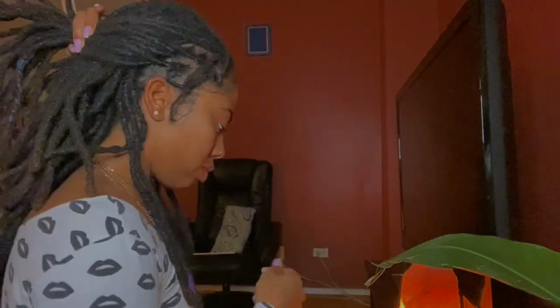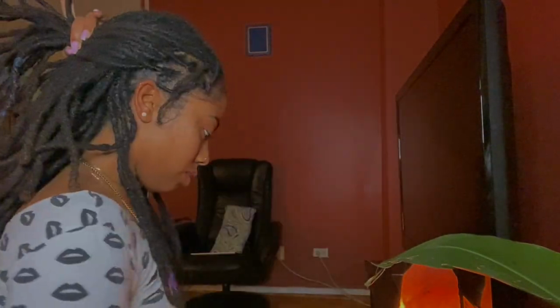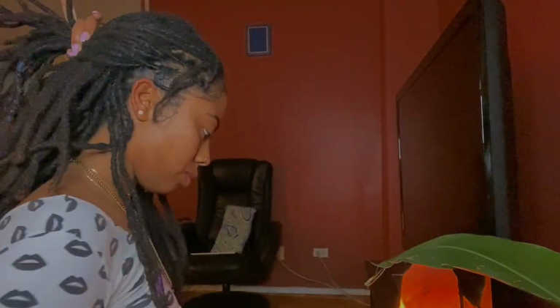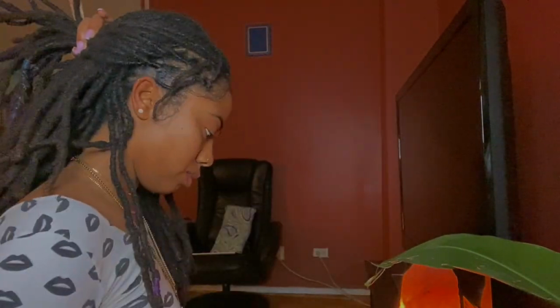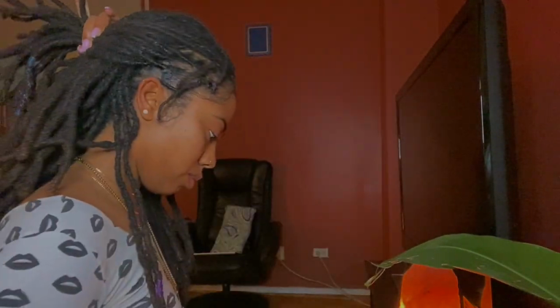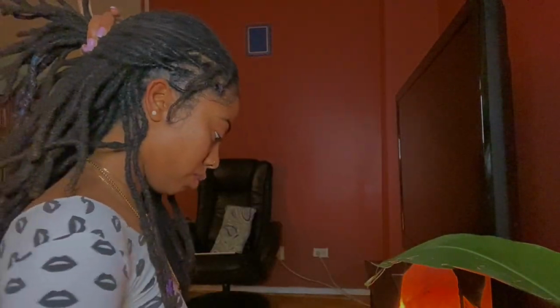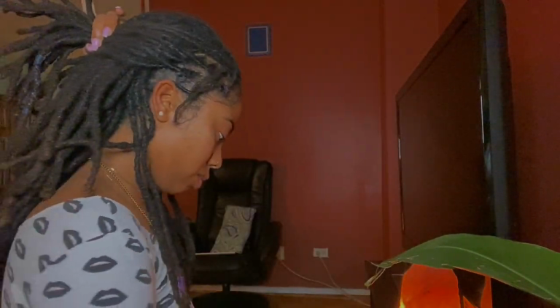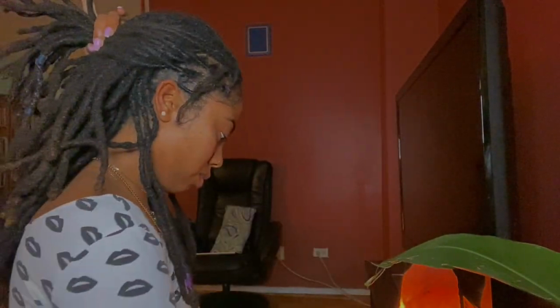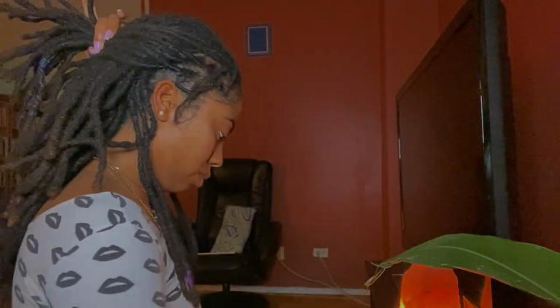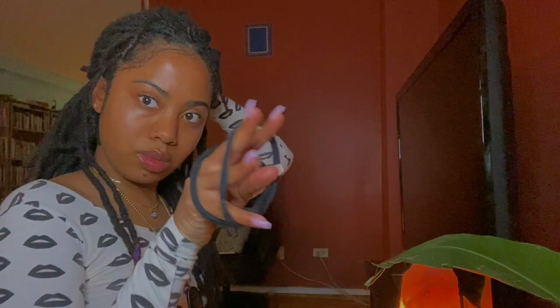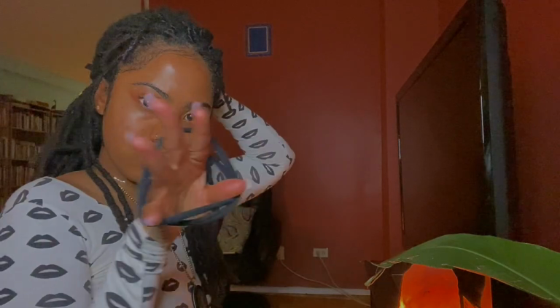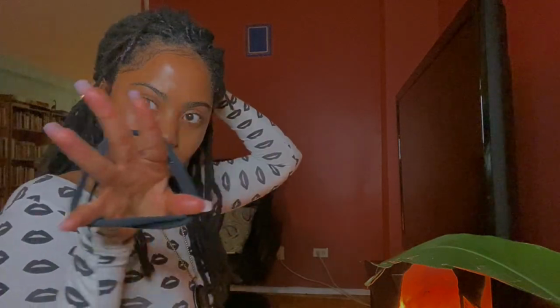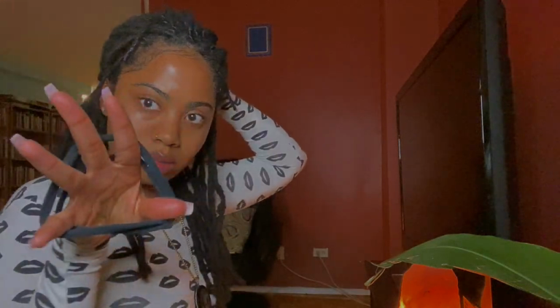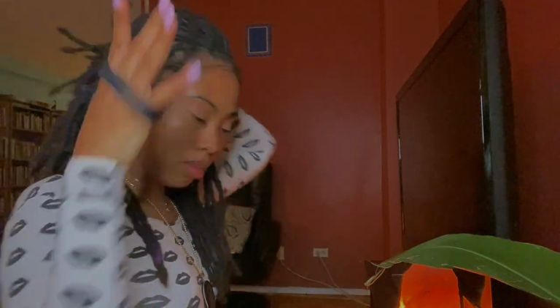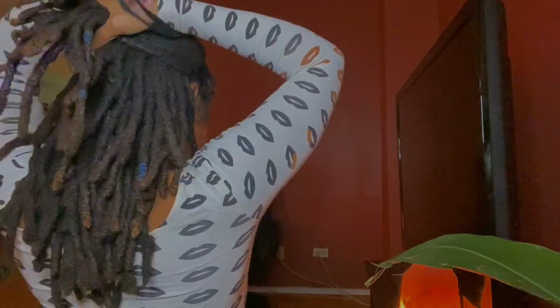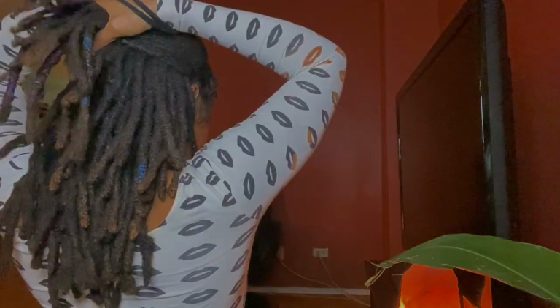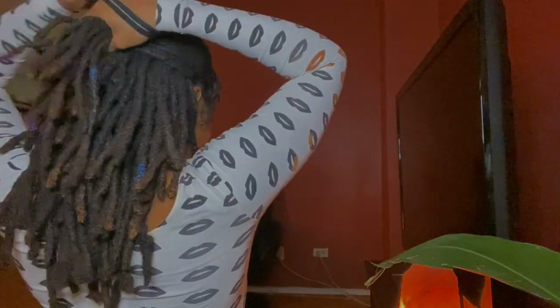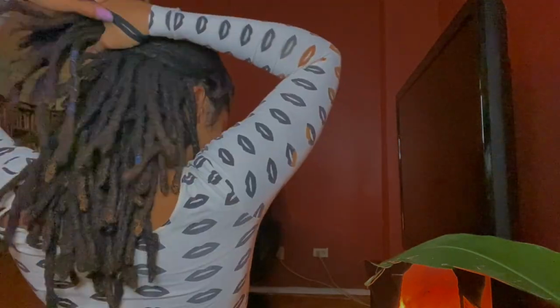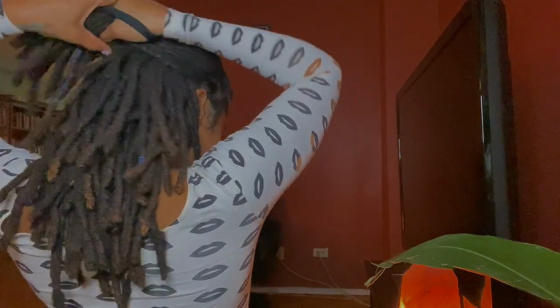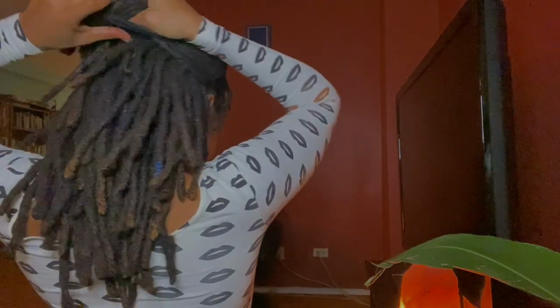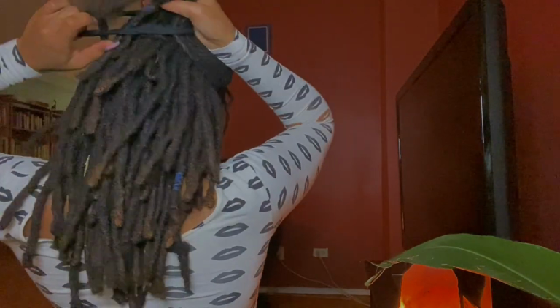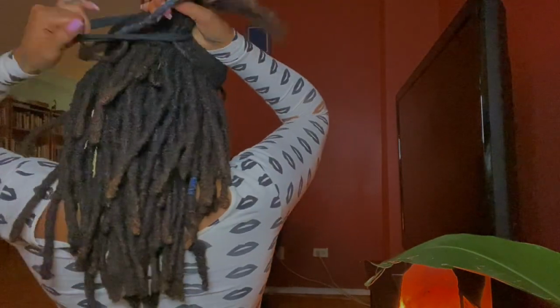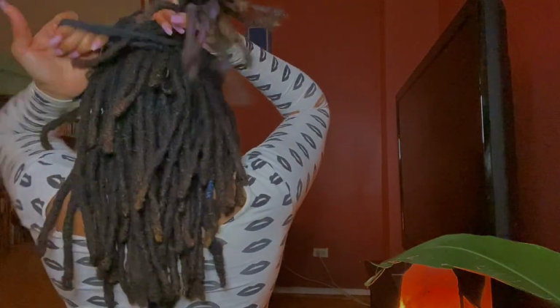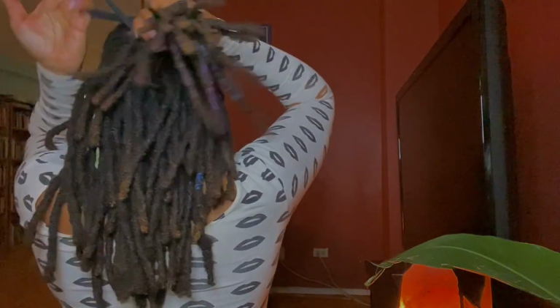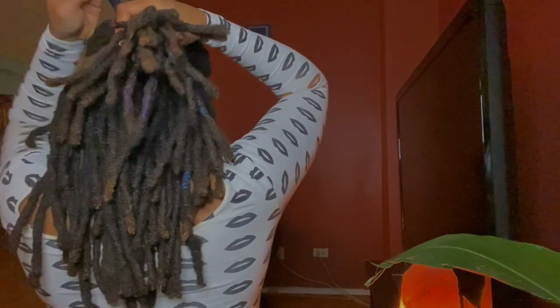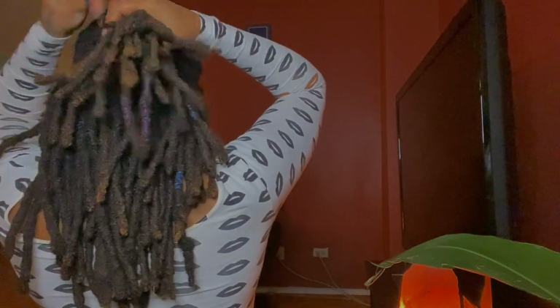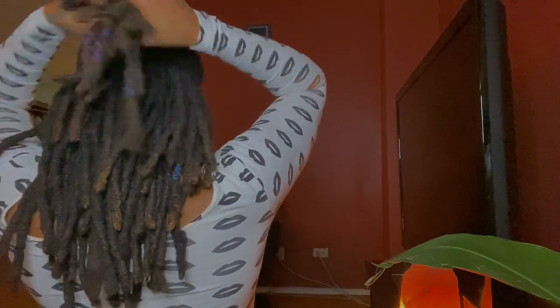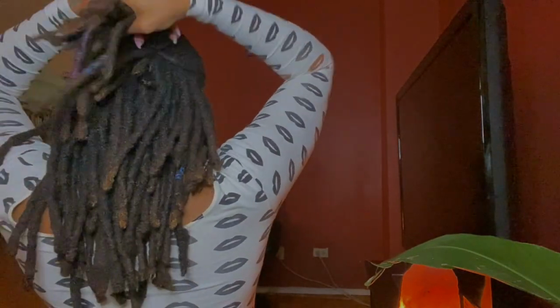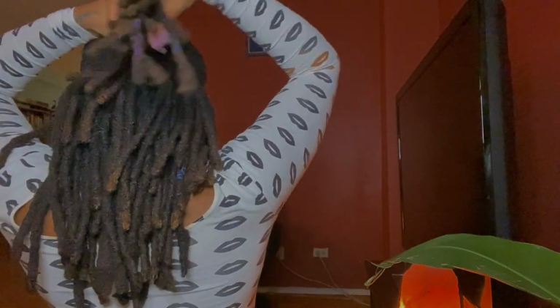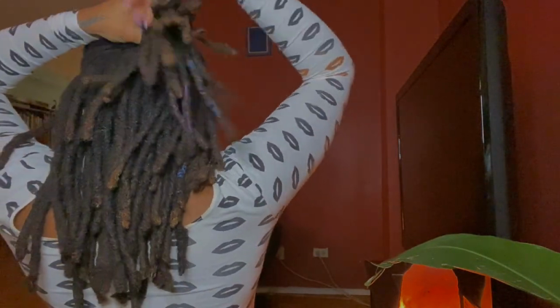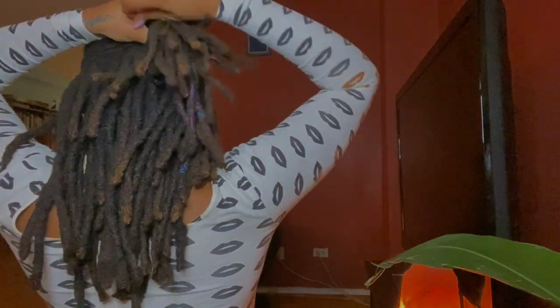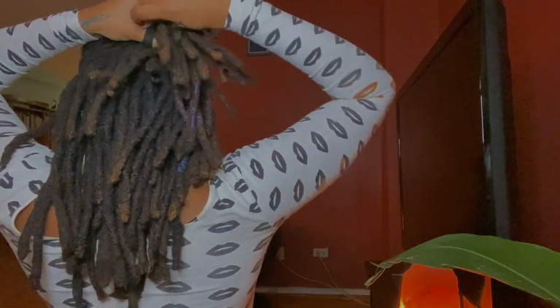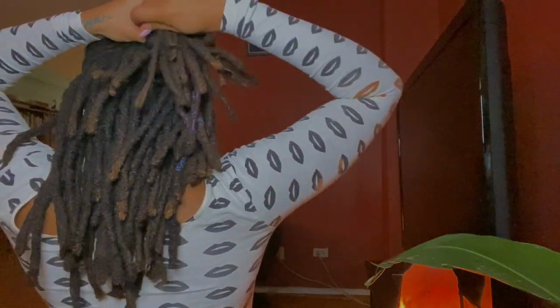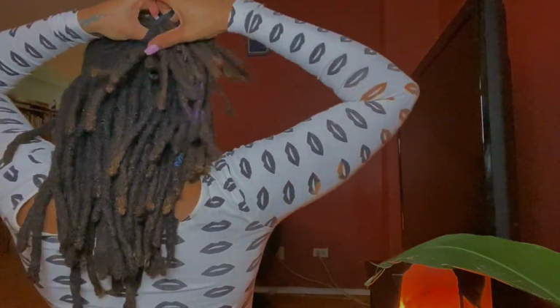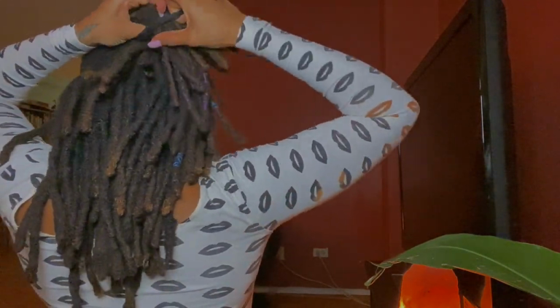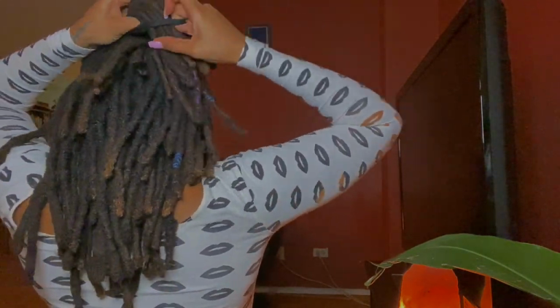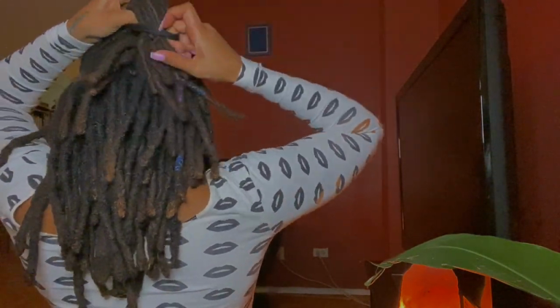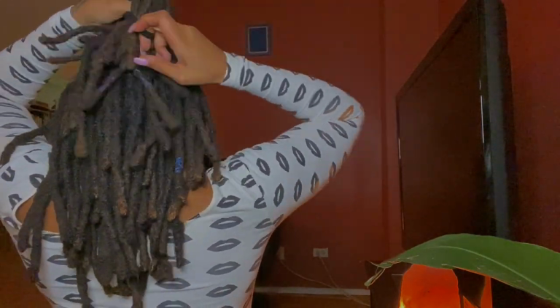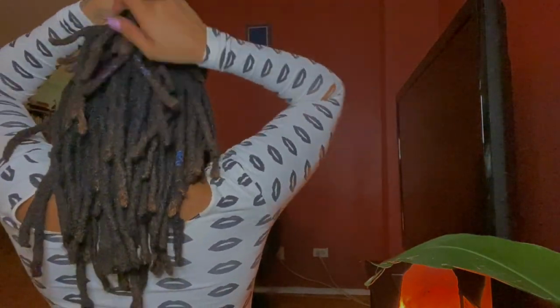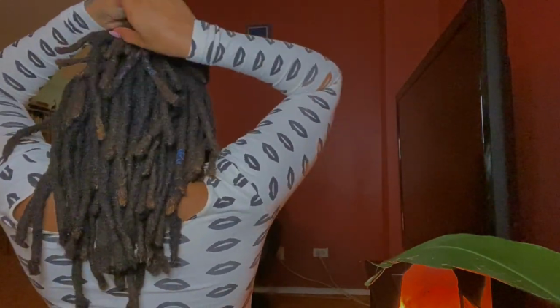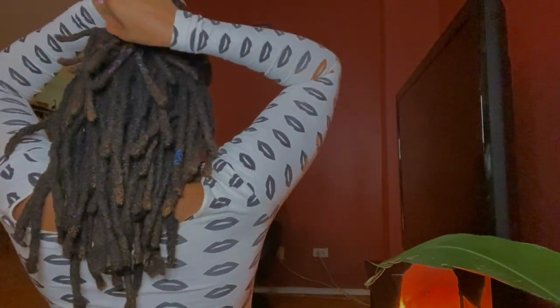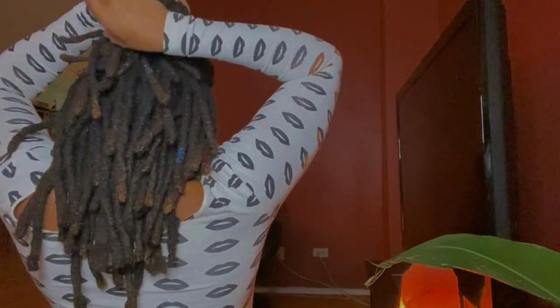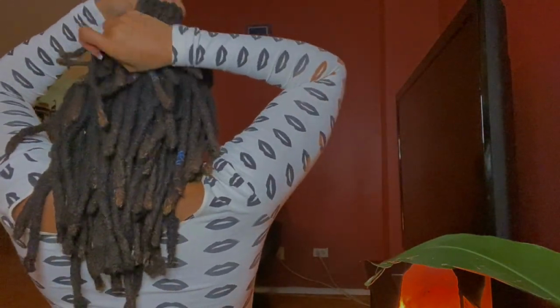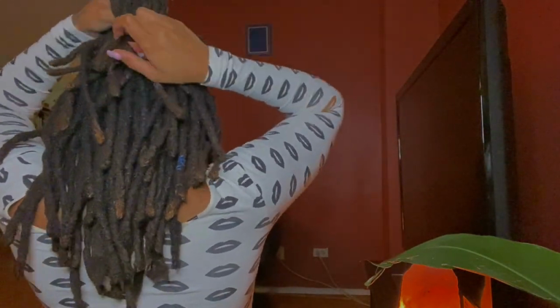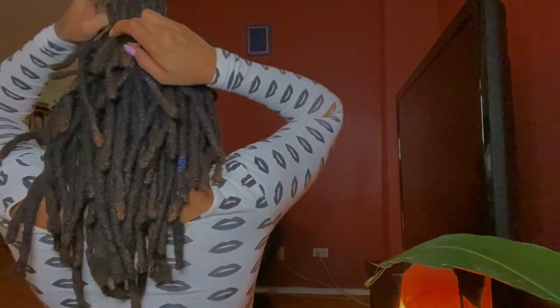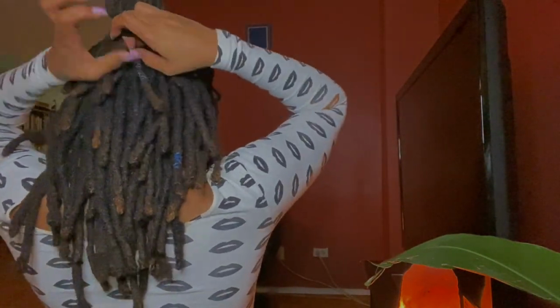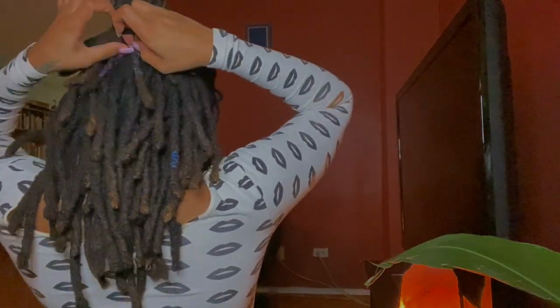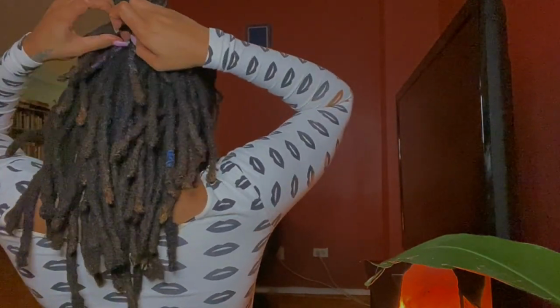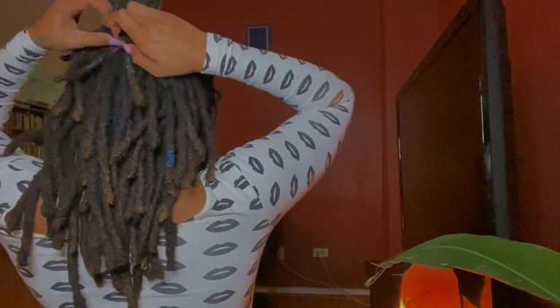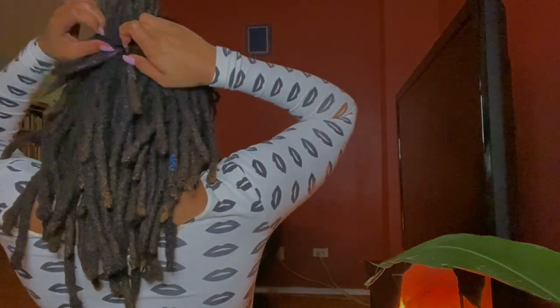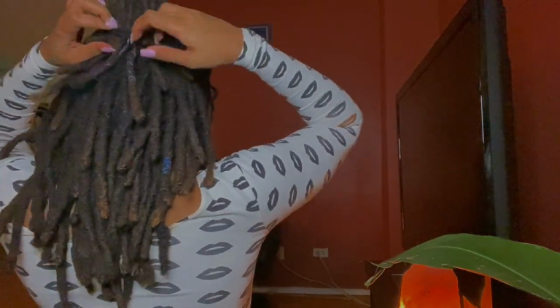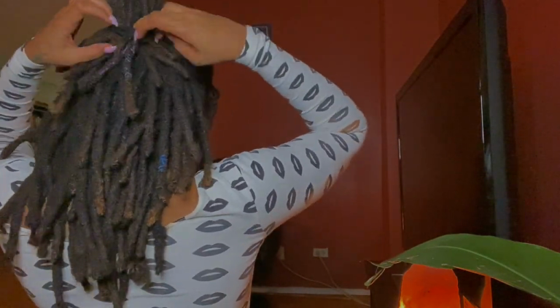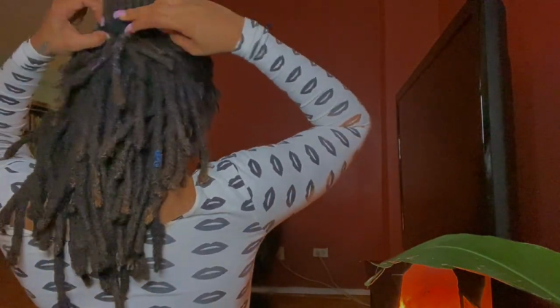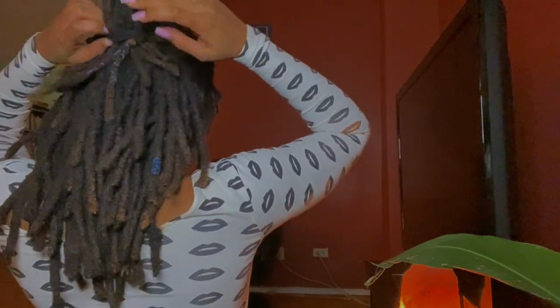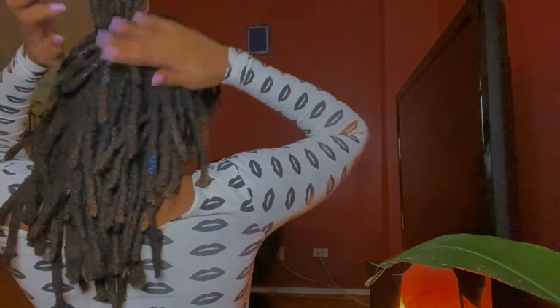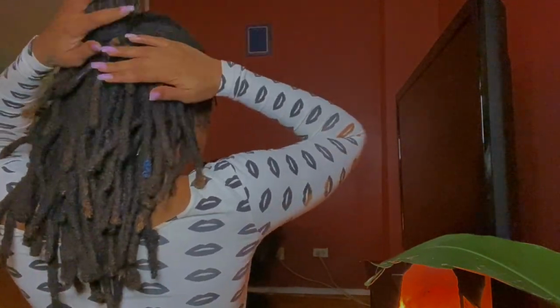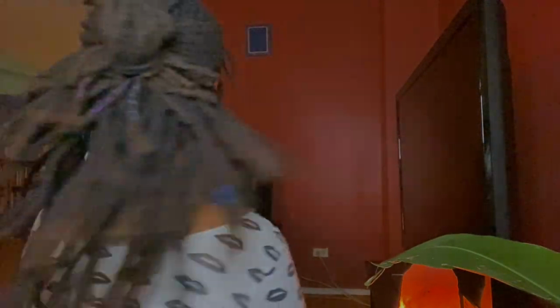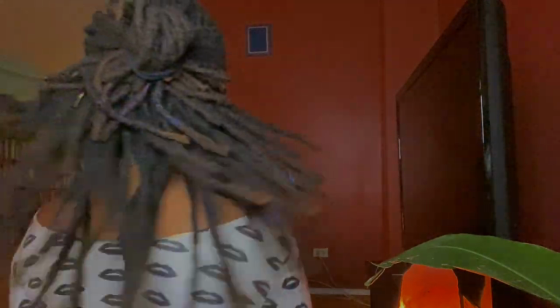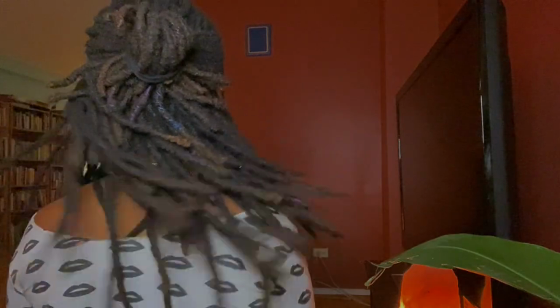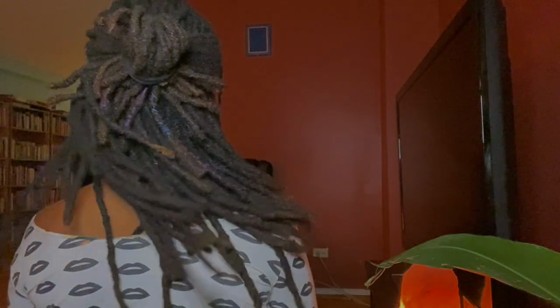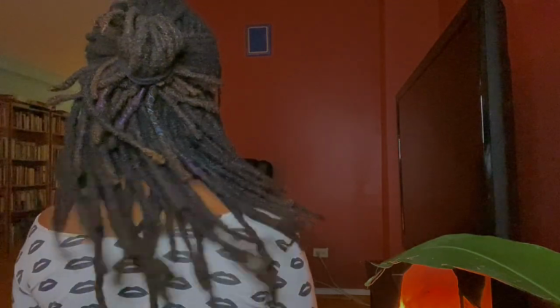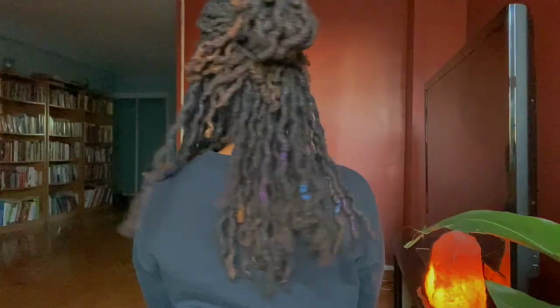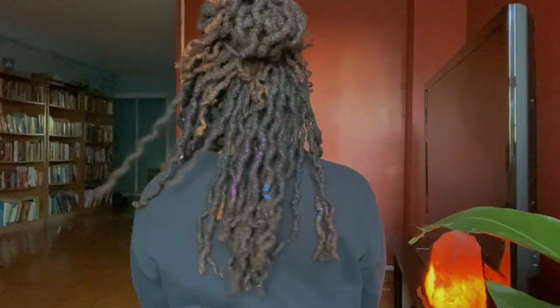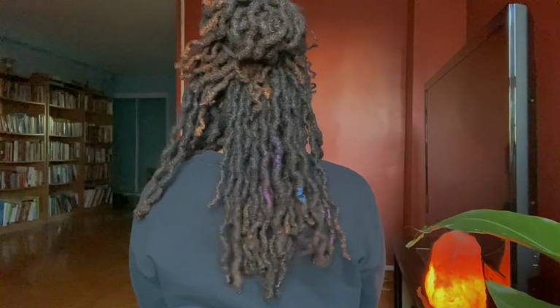Here we're doing a little samurai bun. Looking good.